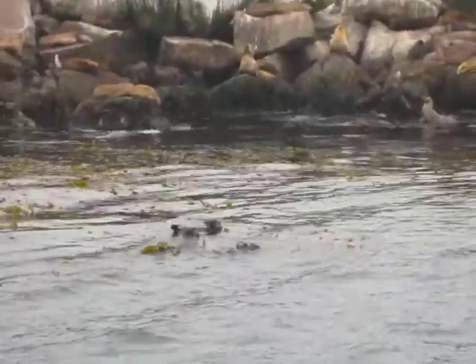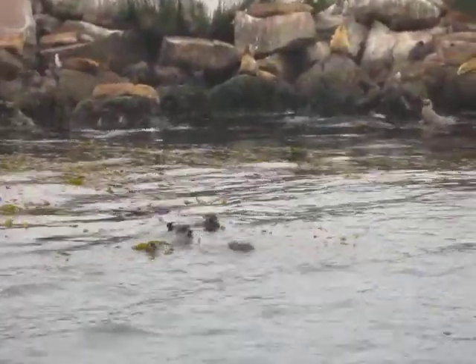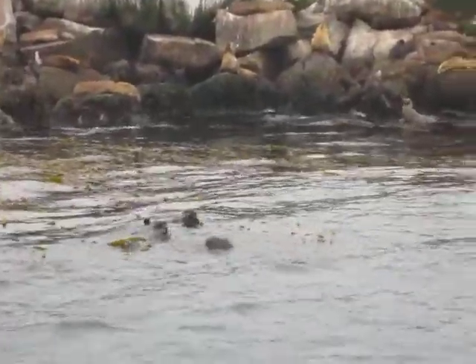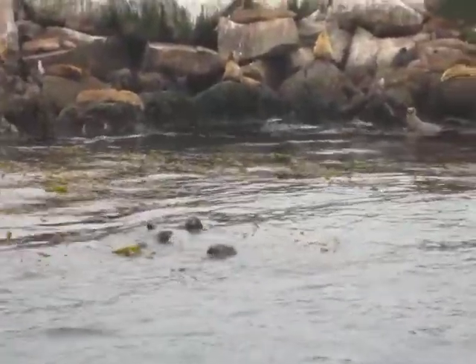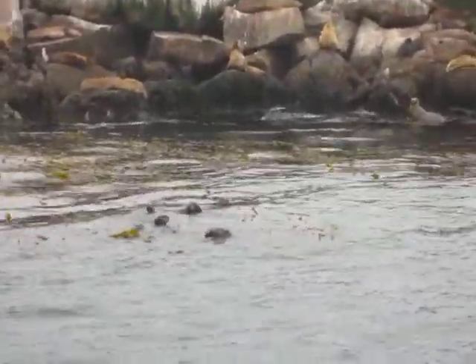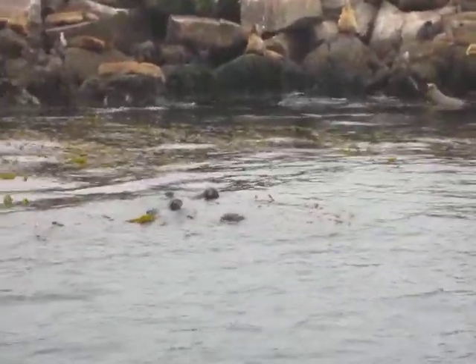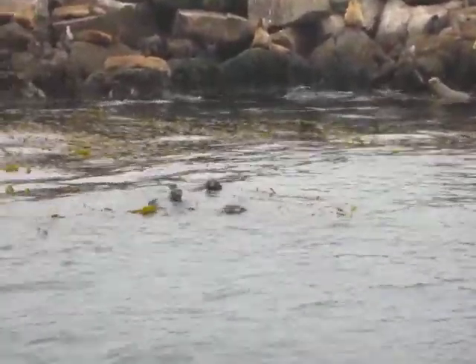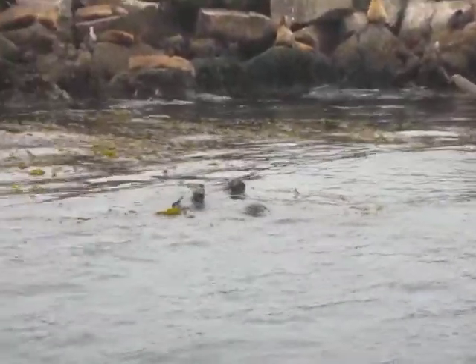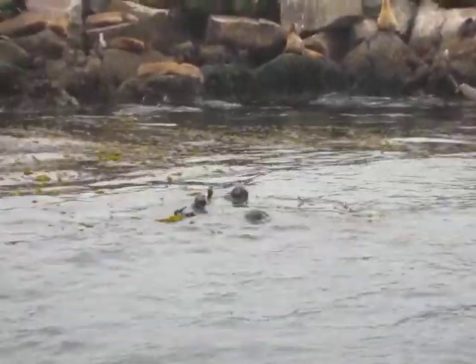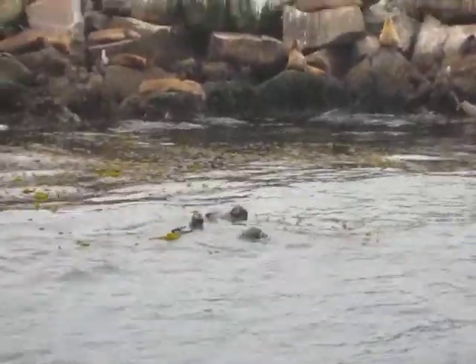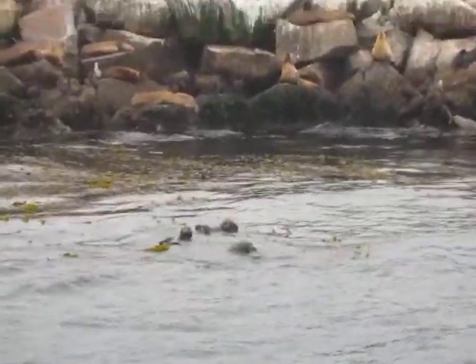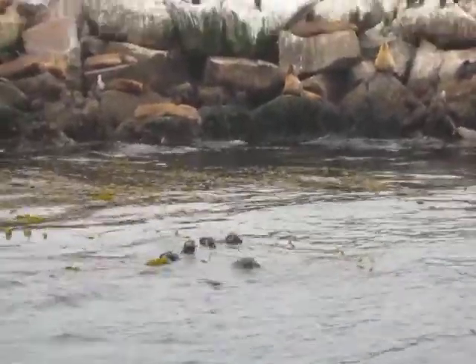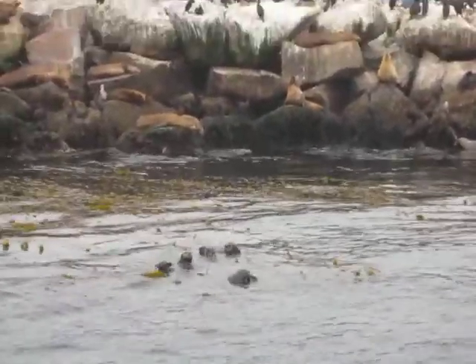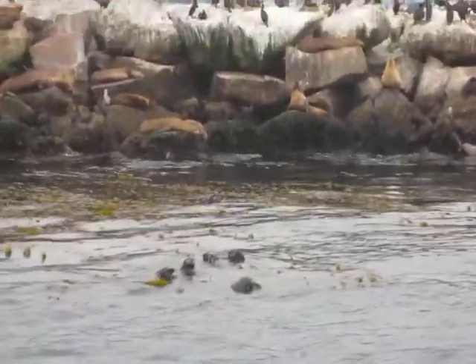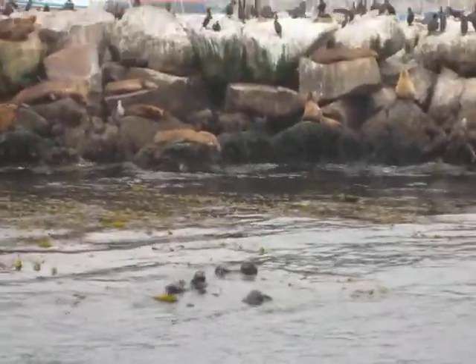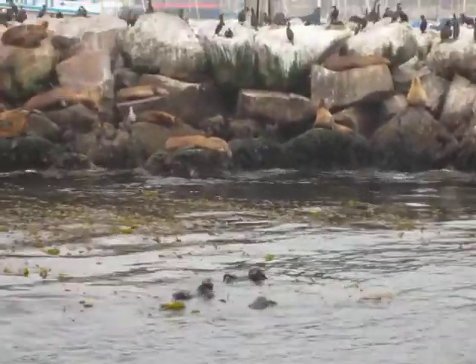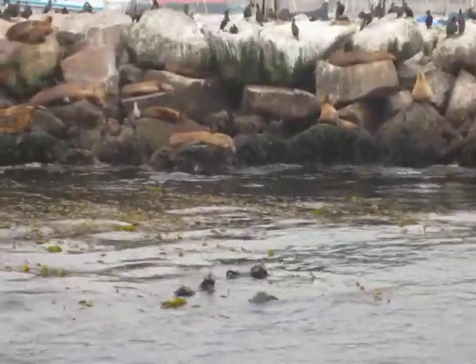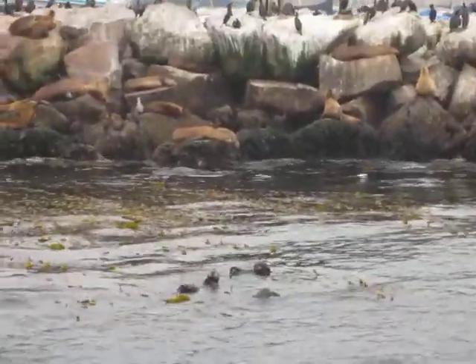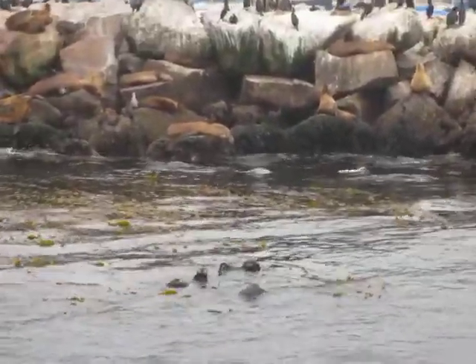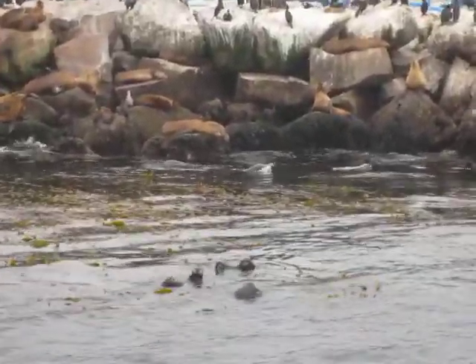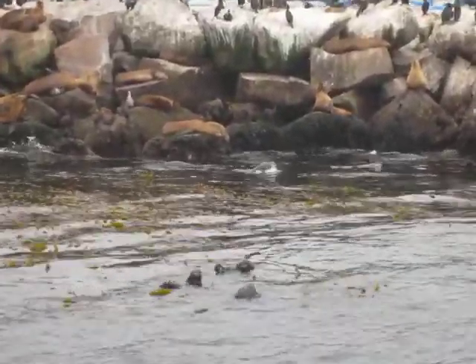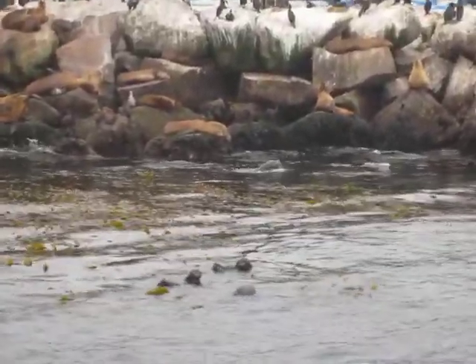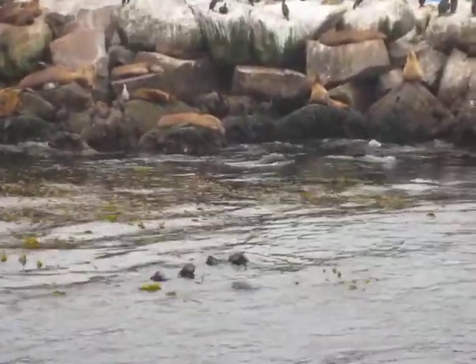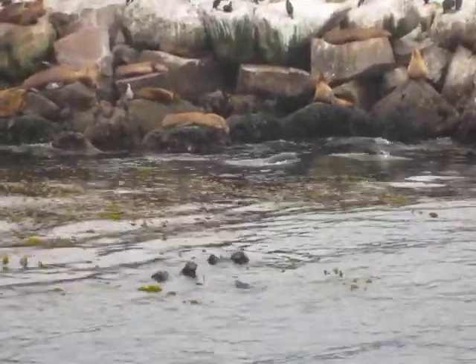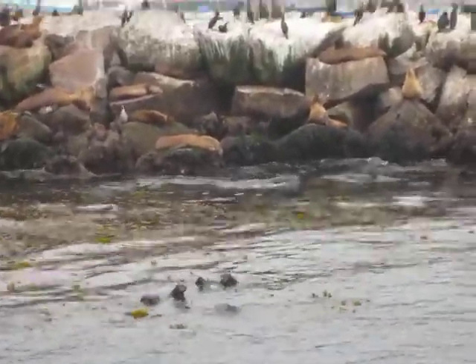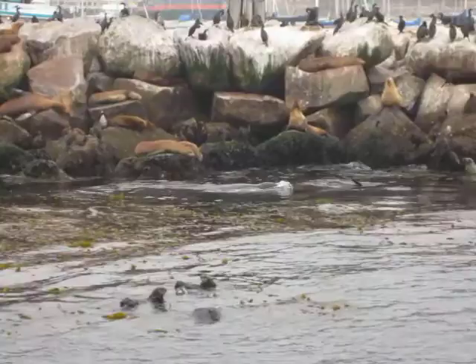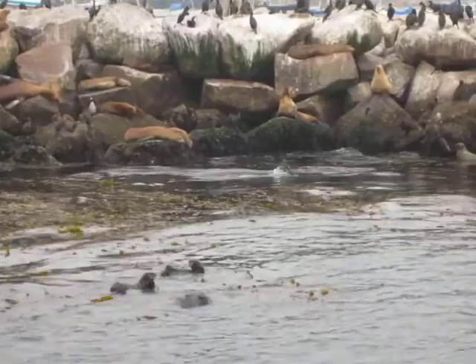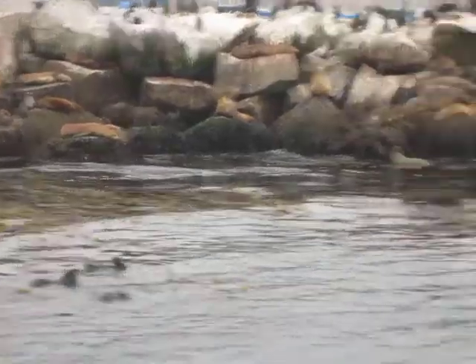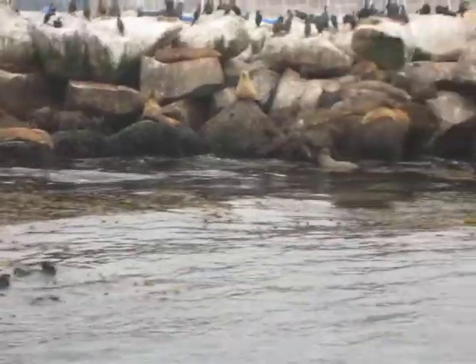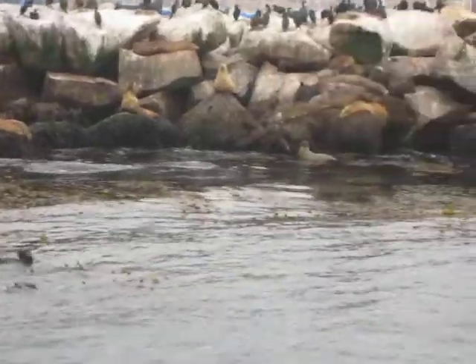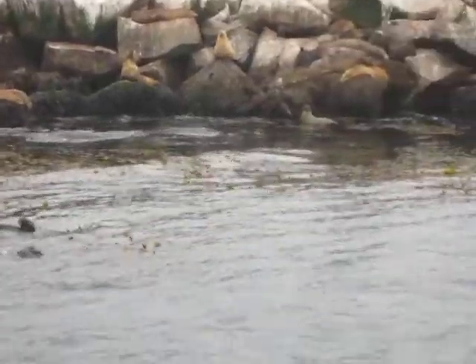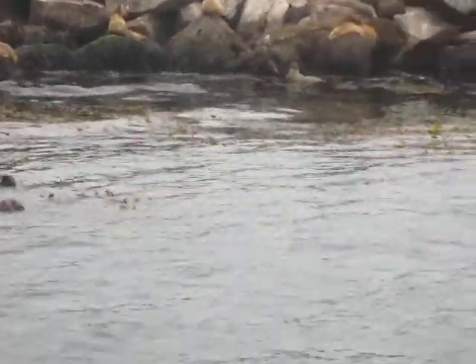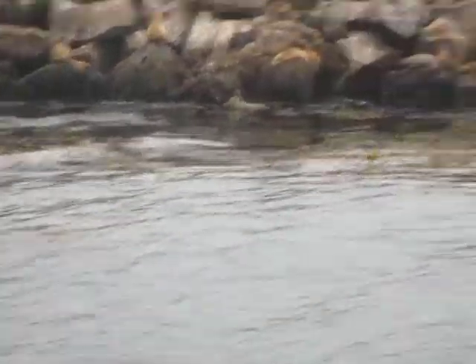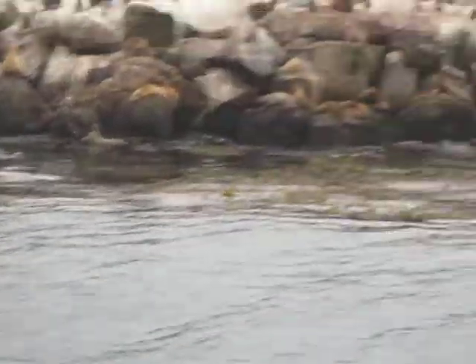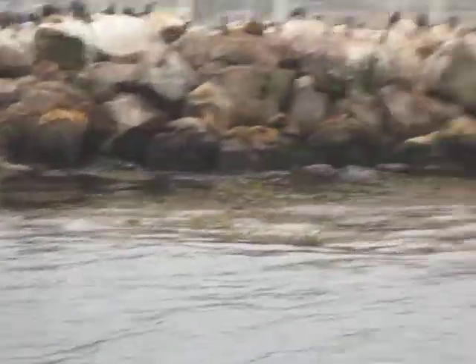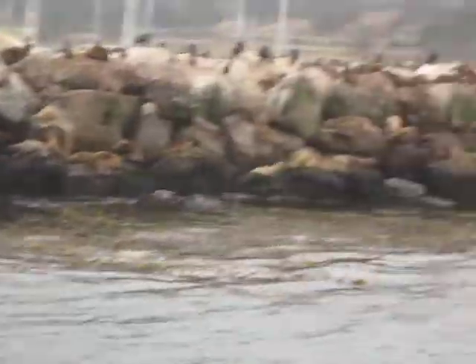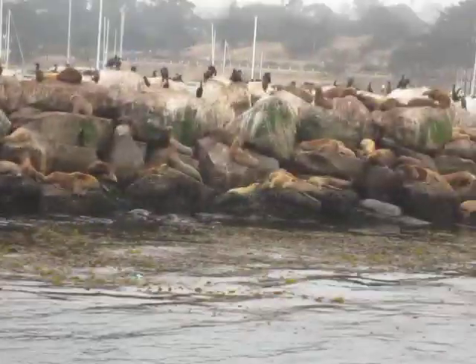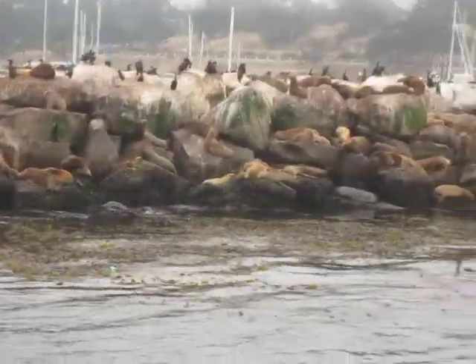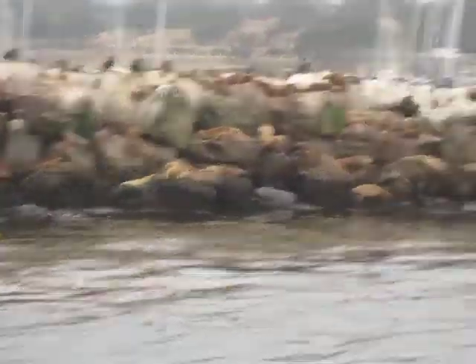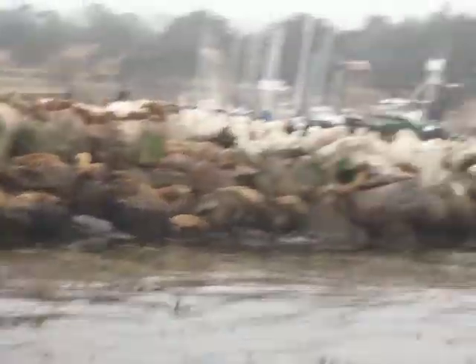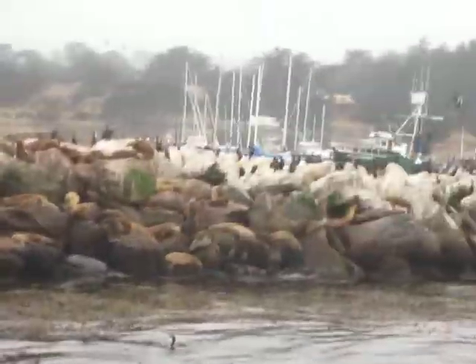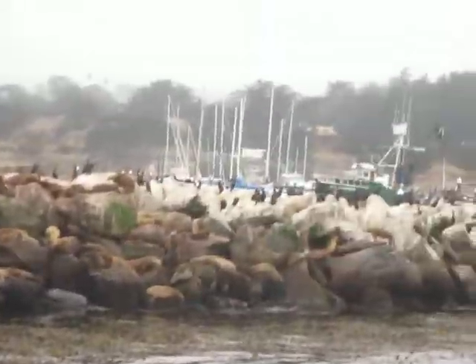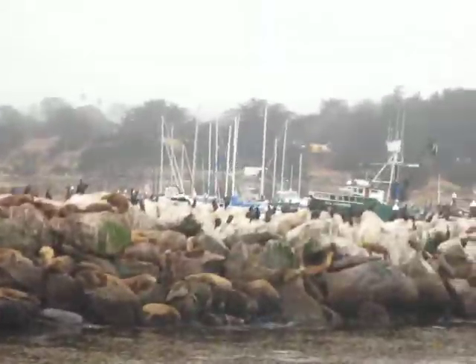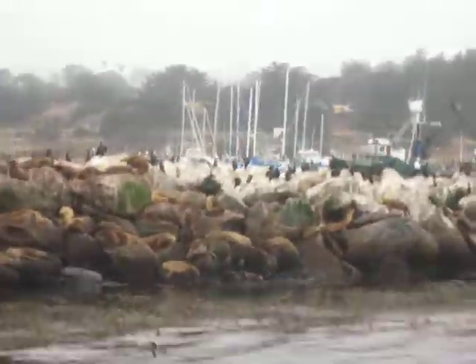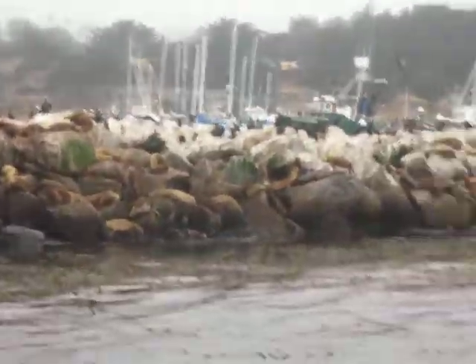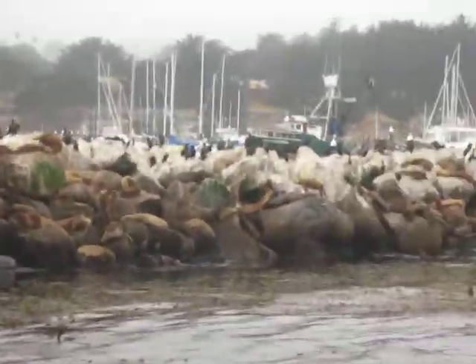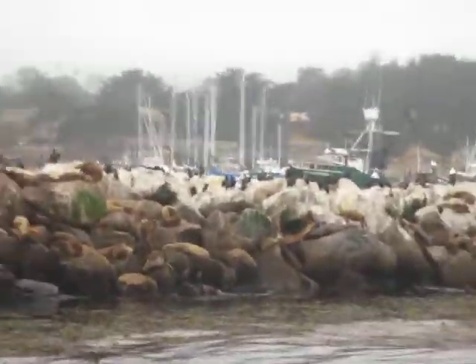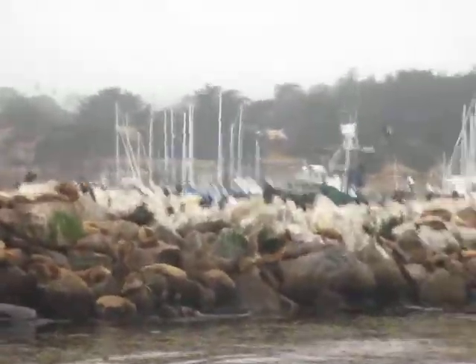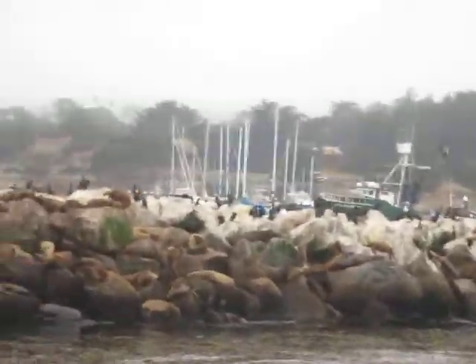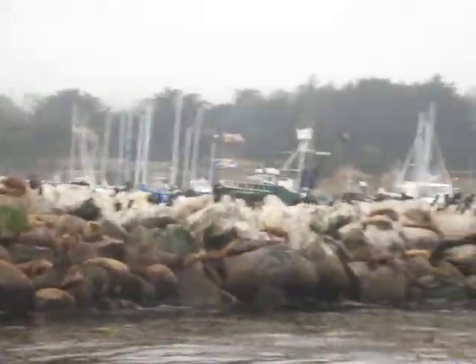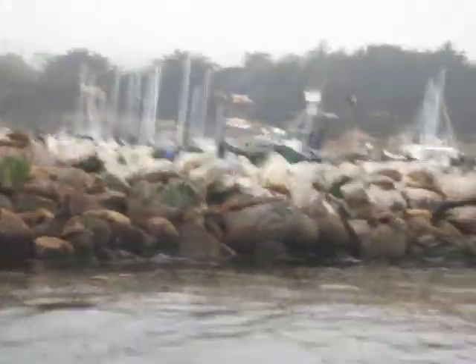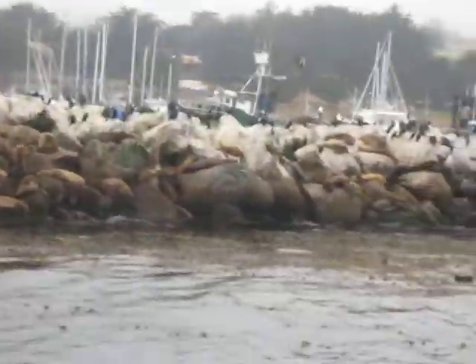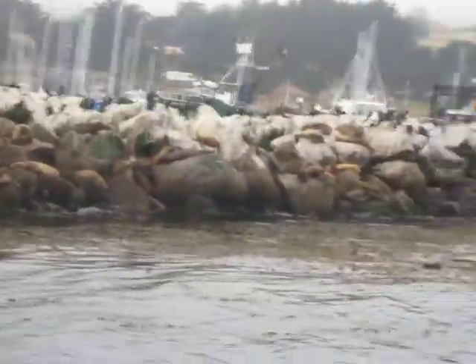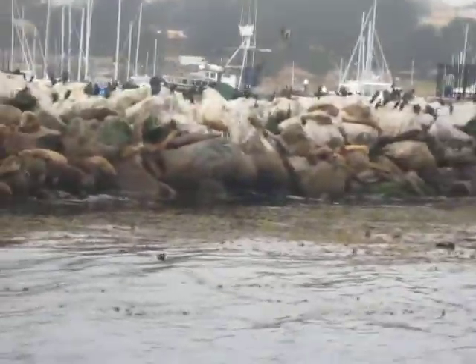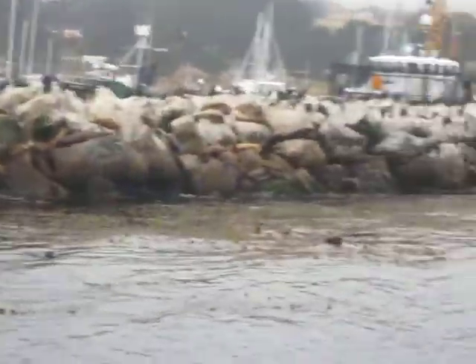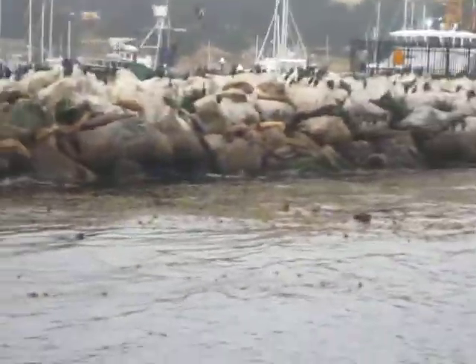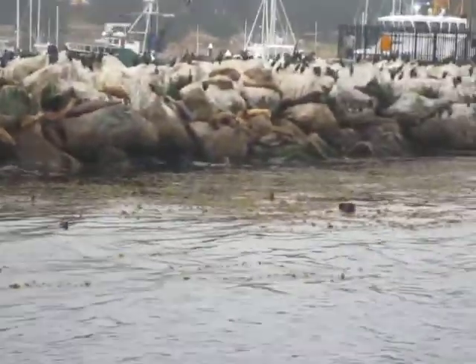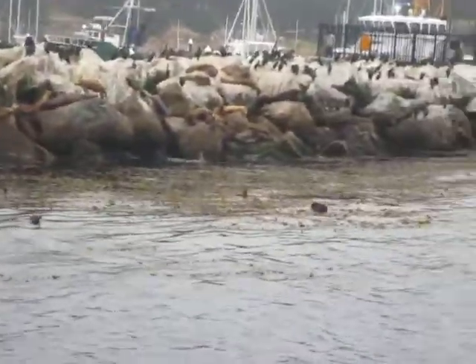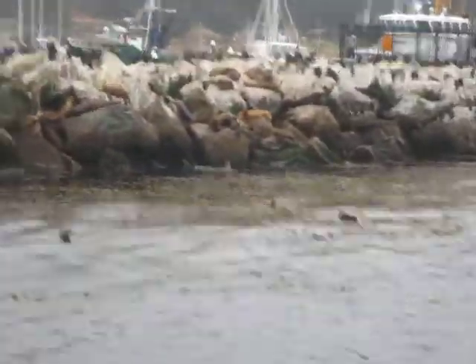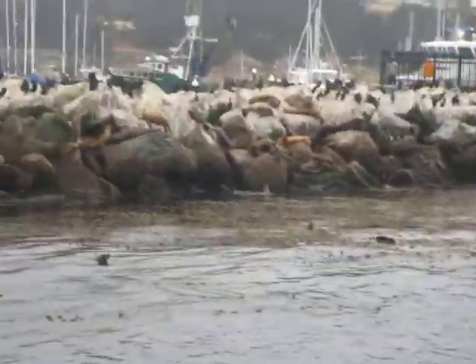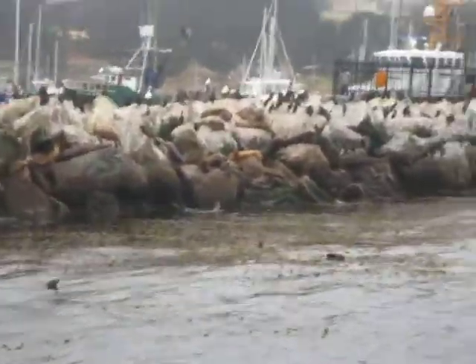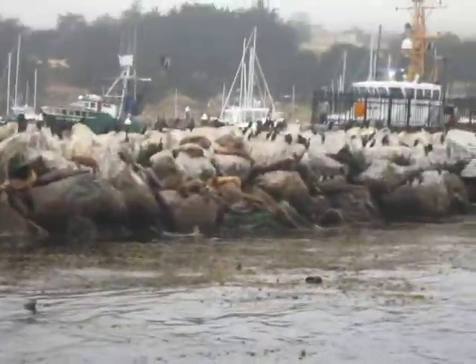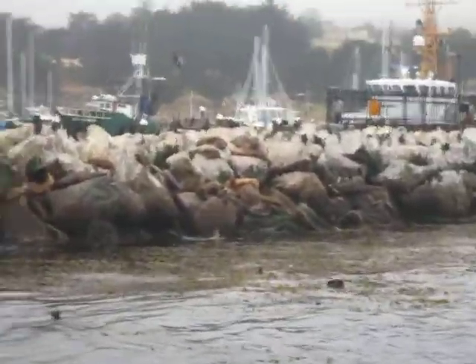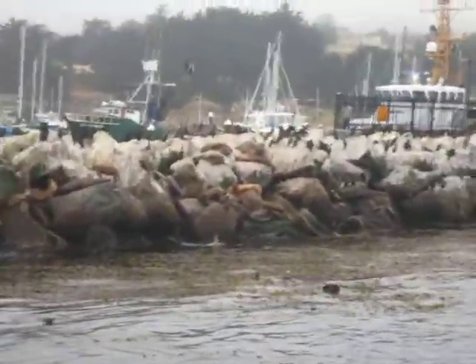There are some more otters up at about 10 o'clock. They're resting in the kelp. They wrap themselves up in the kelp so they don't float away.